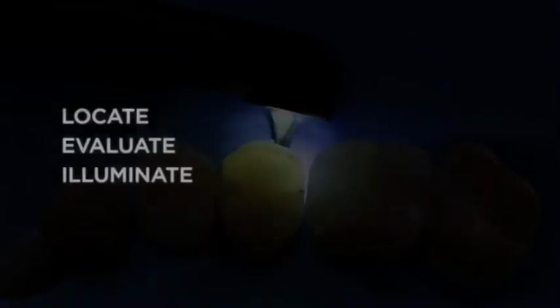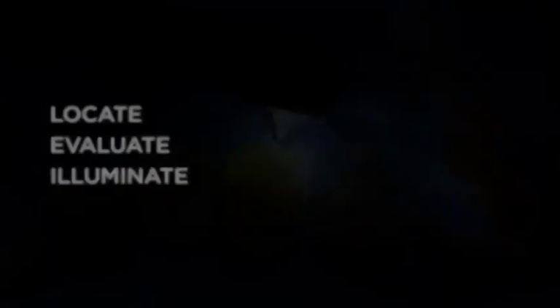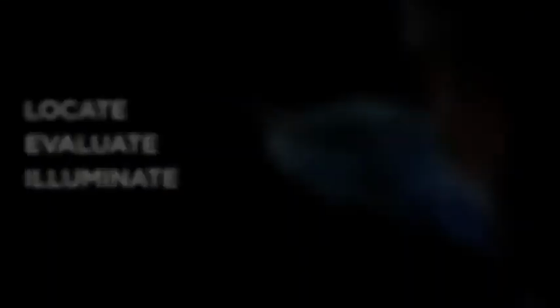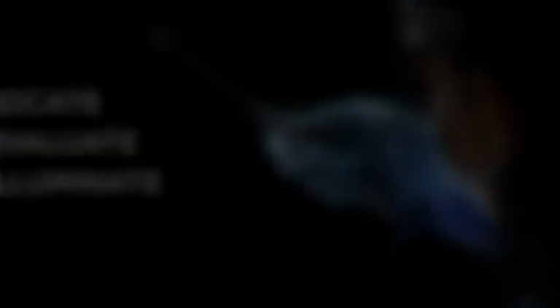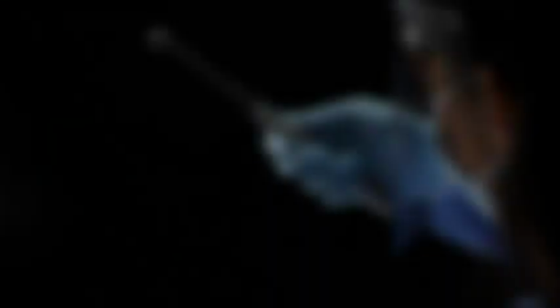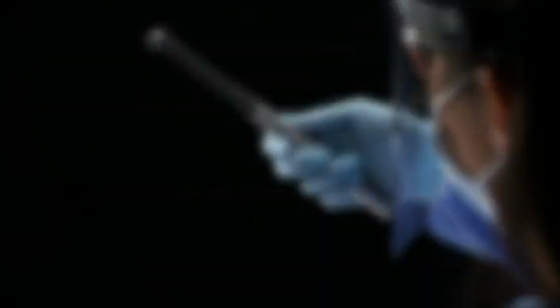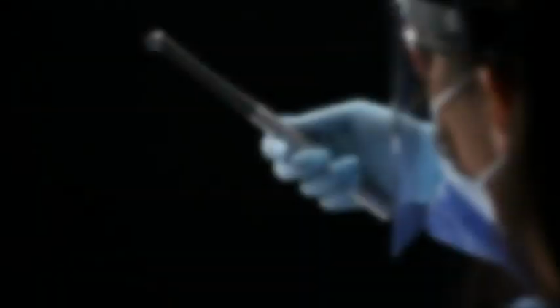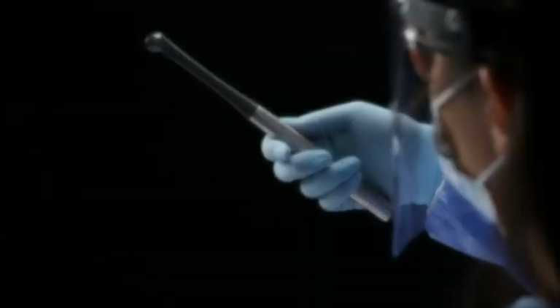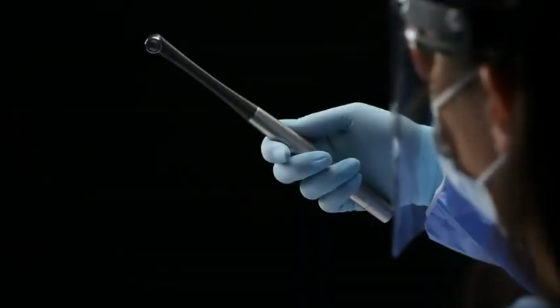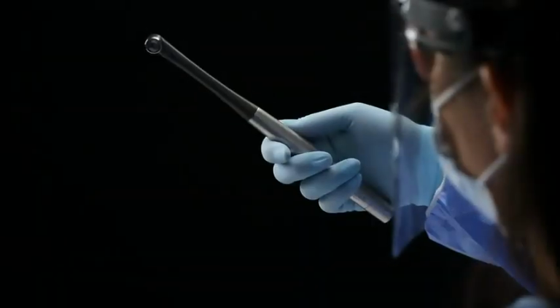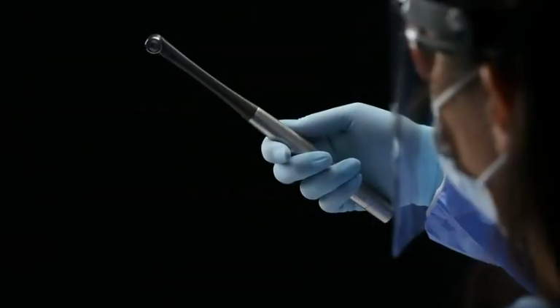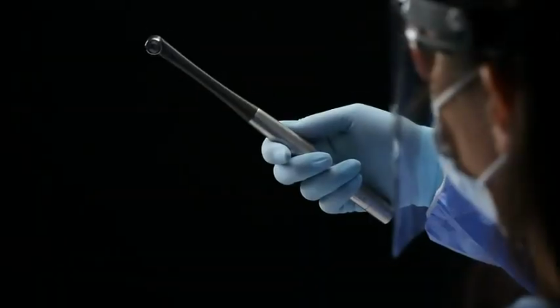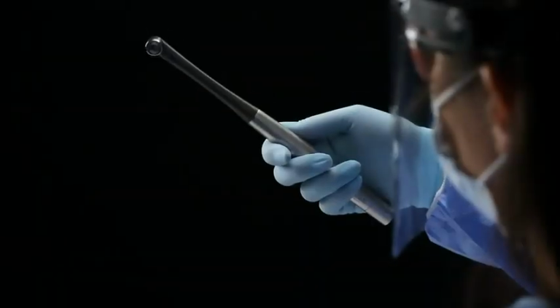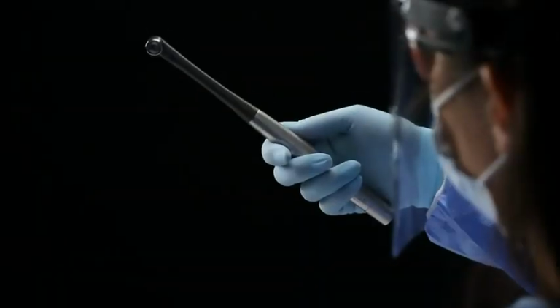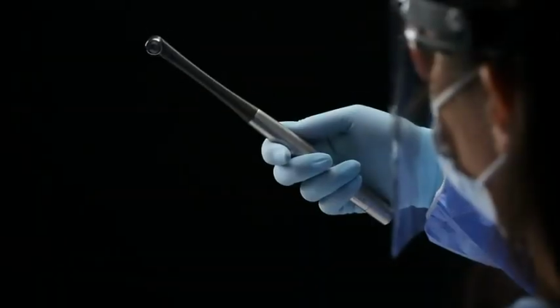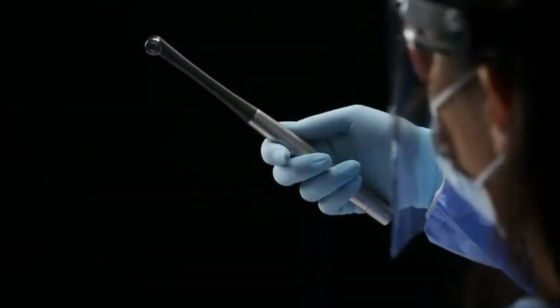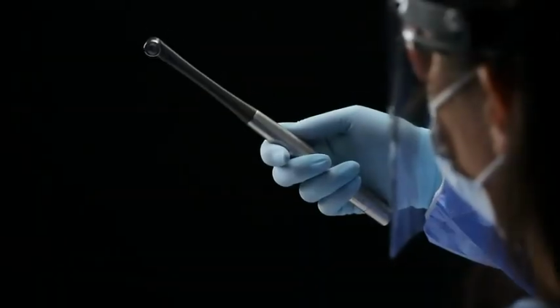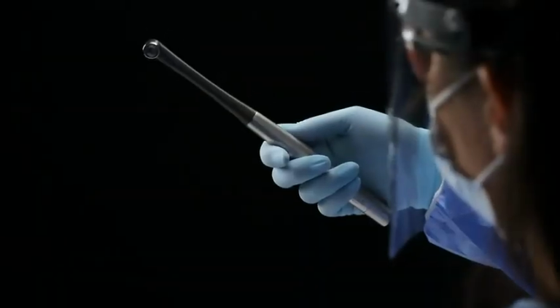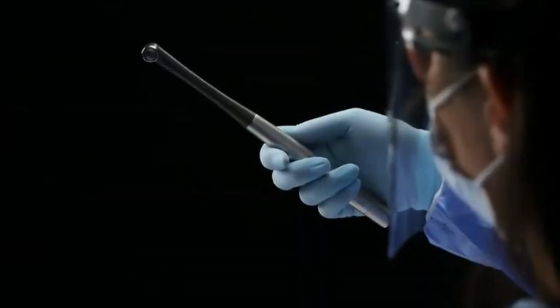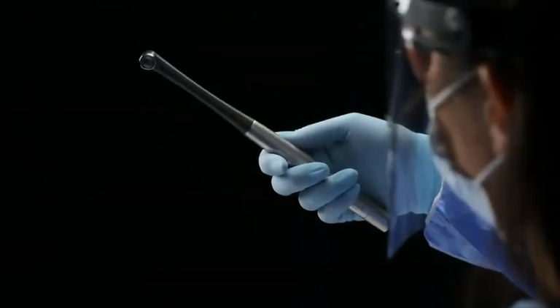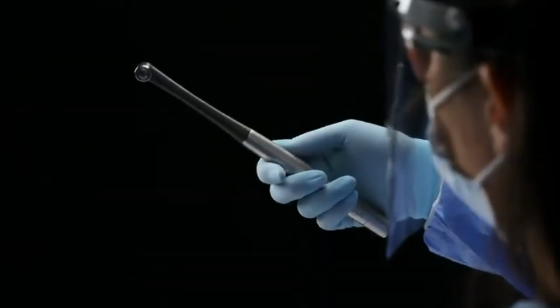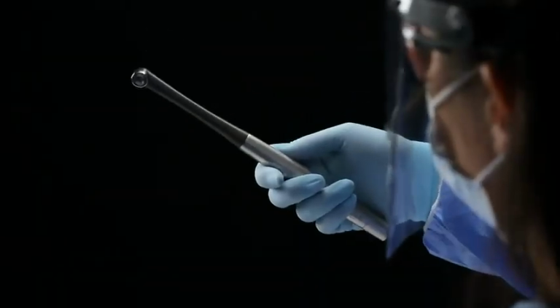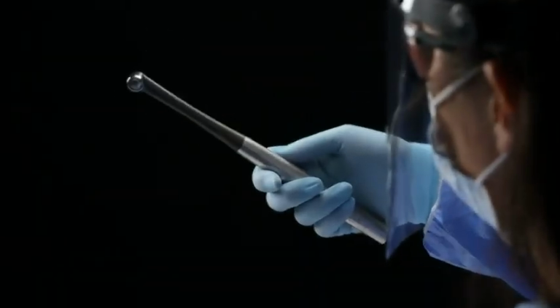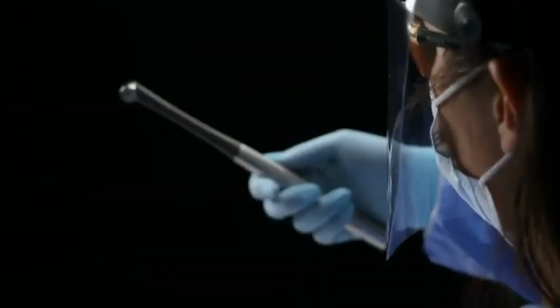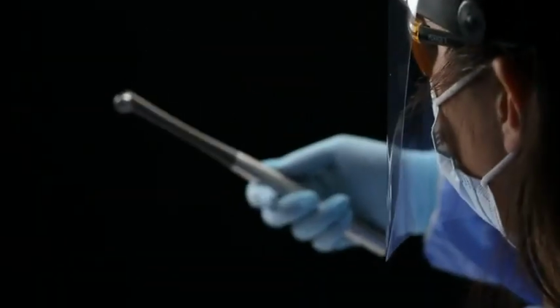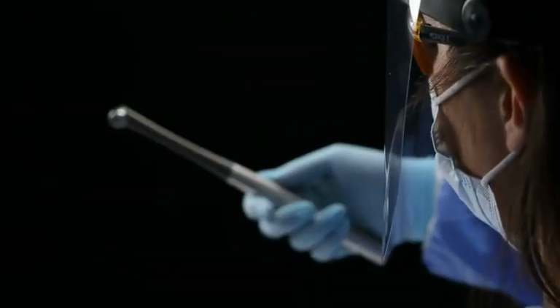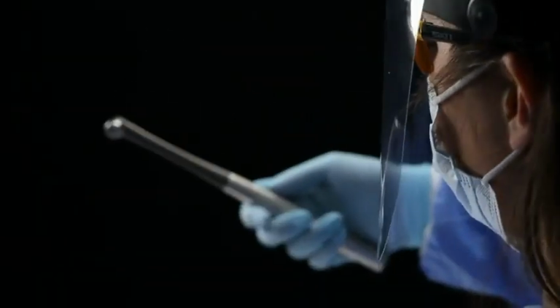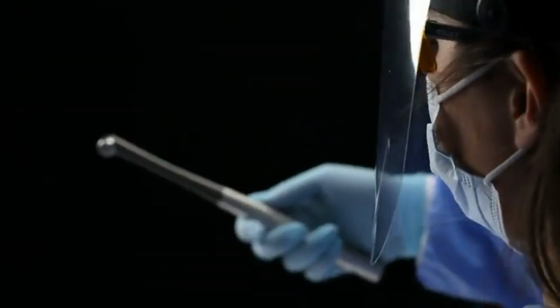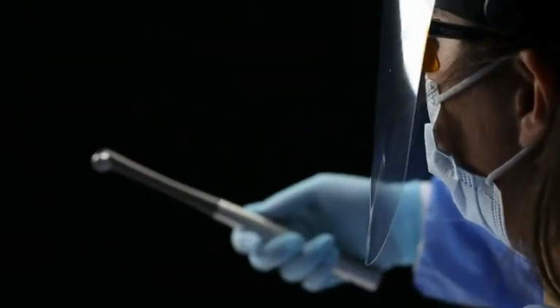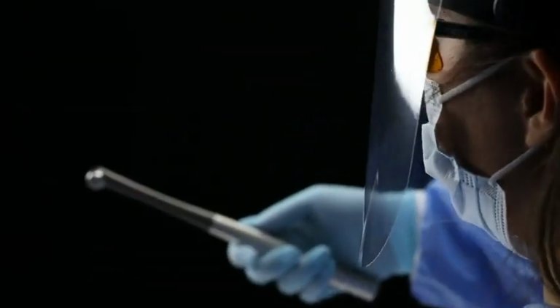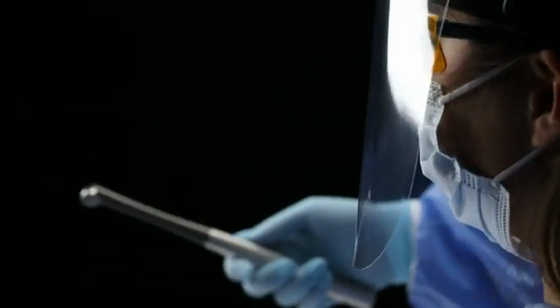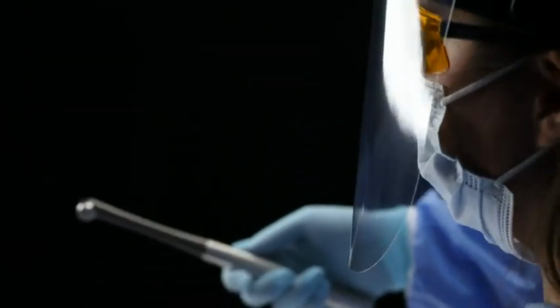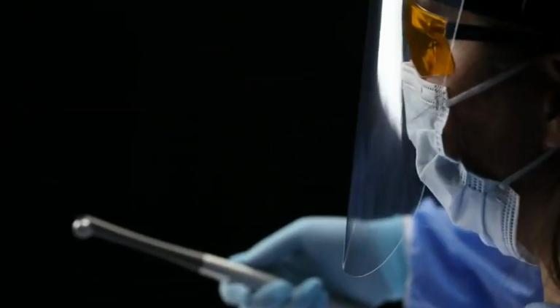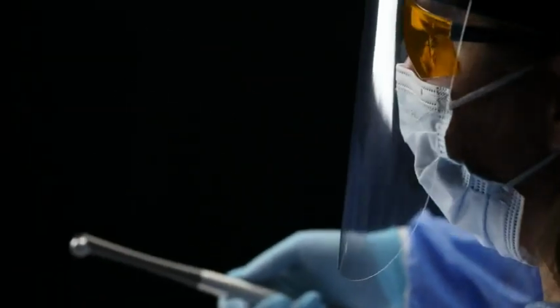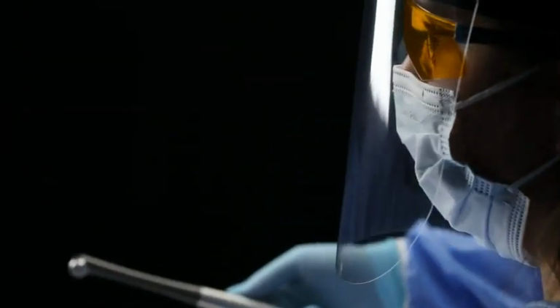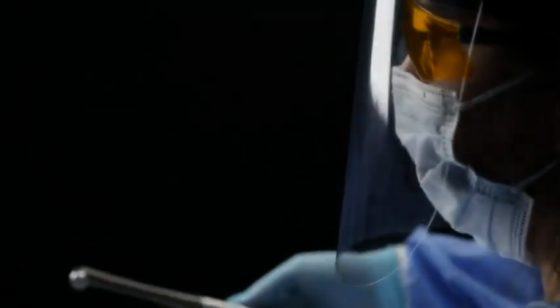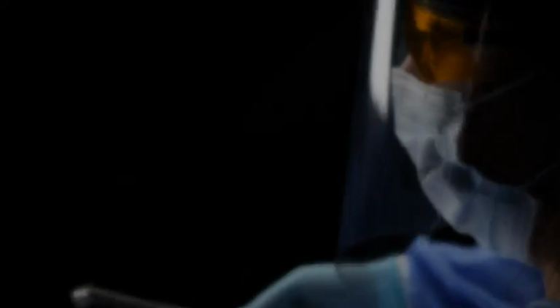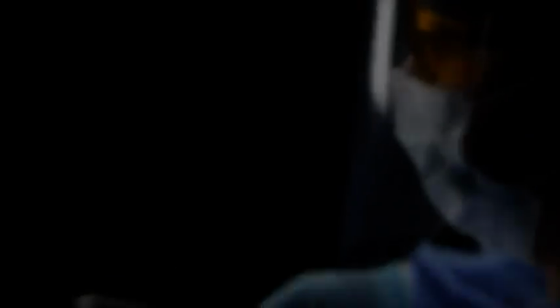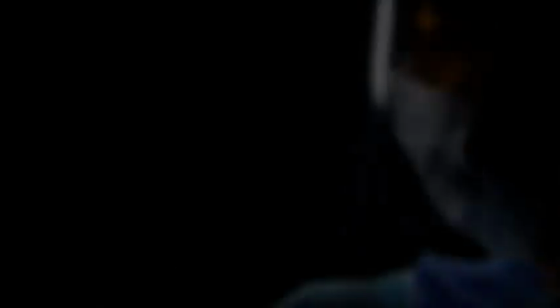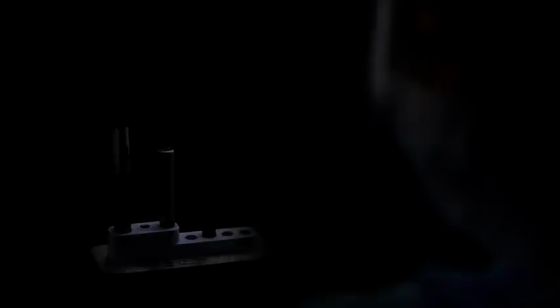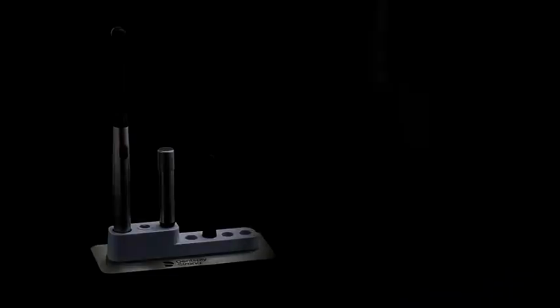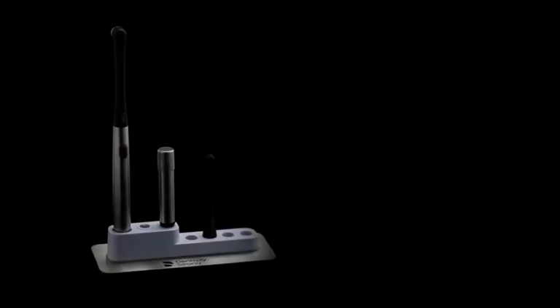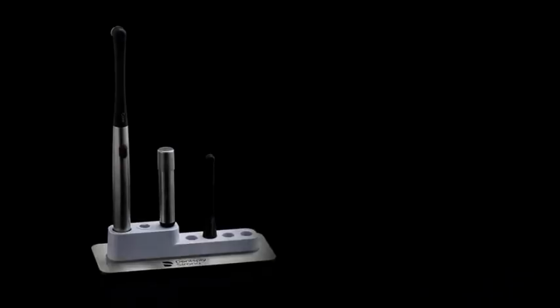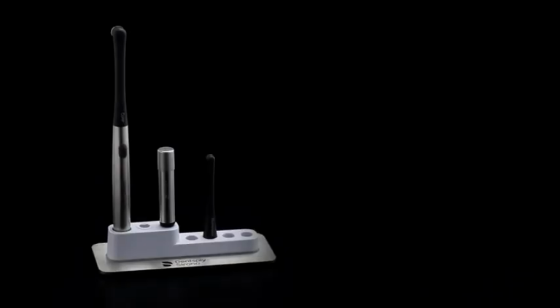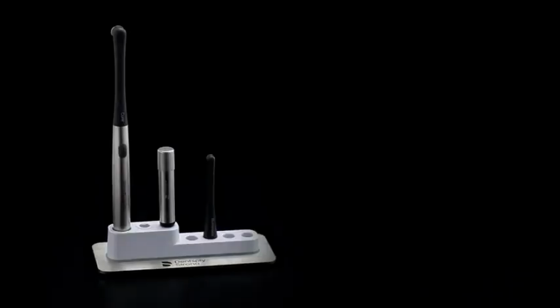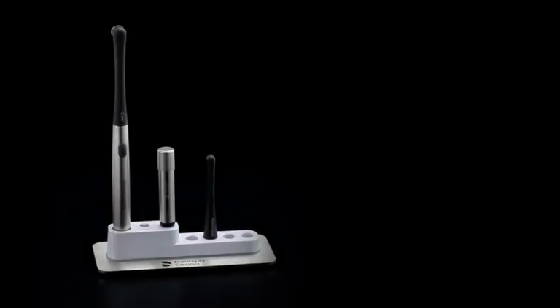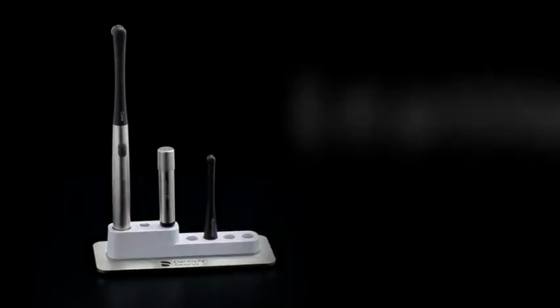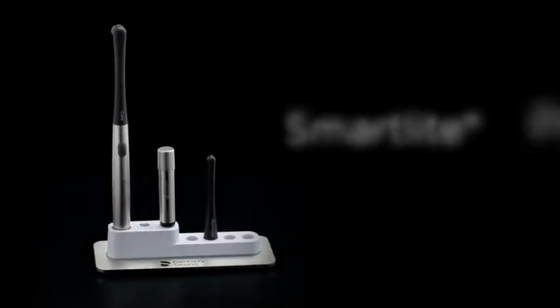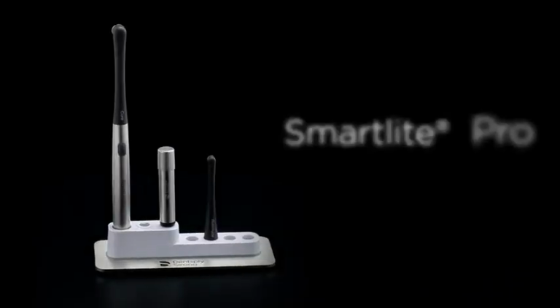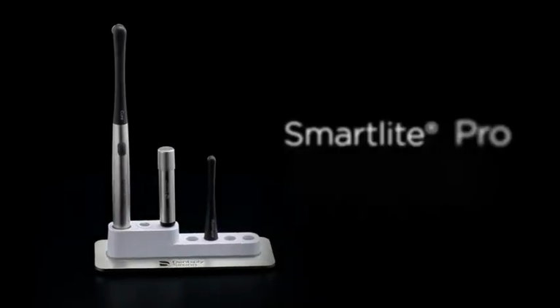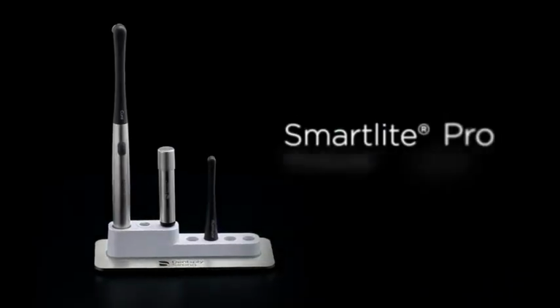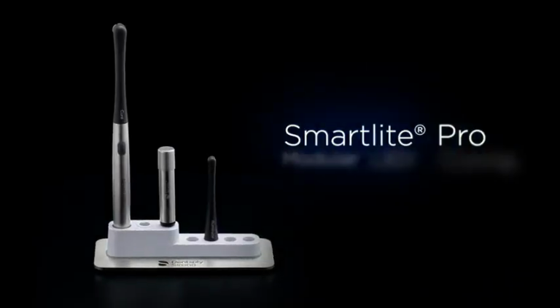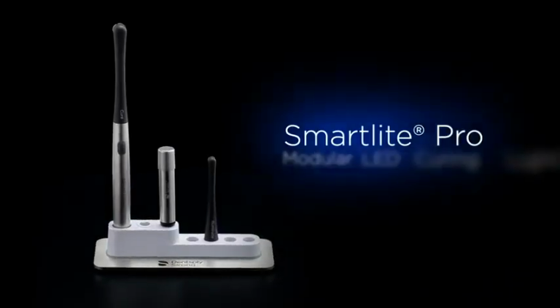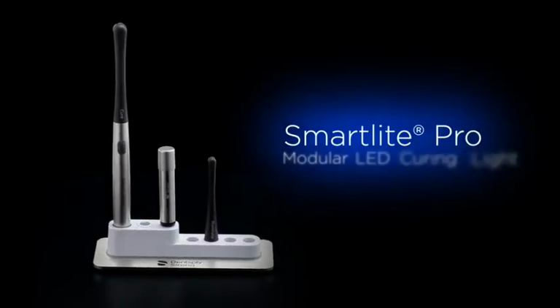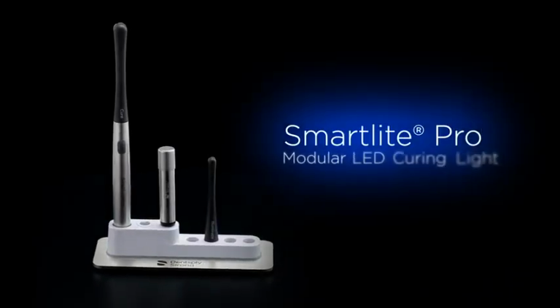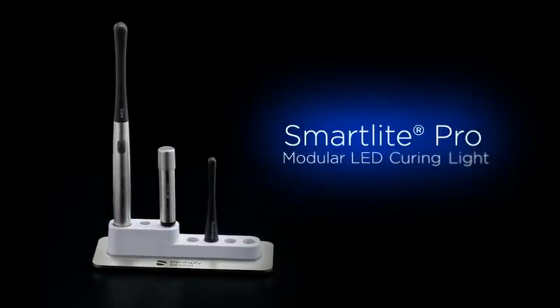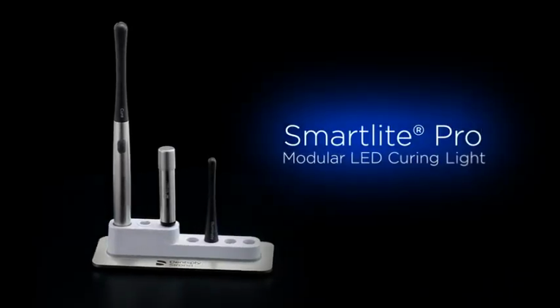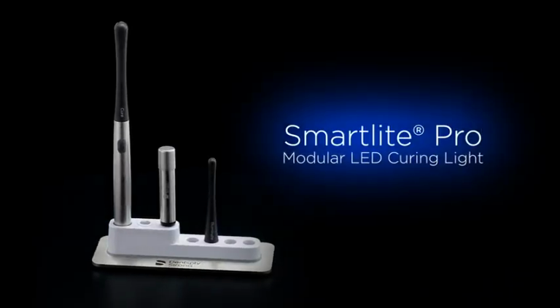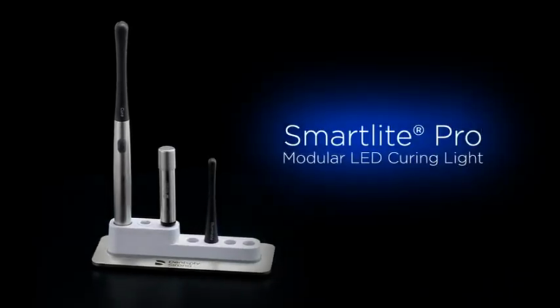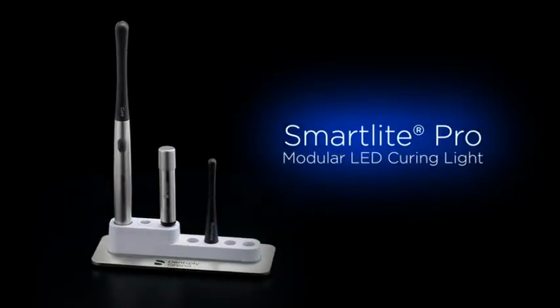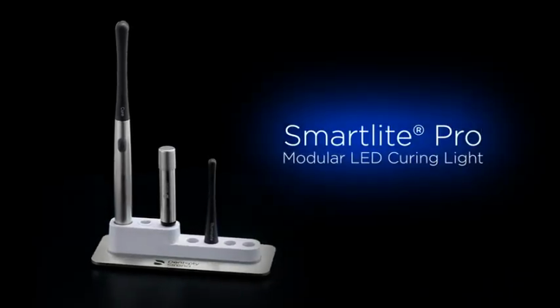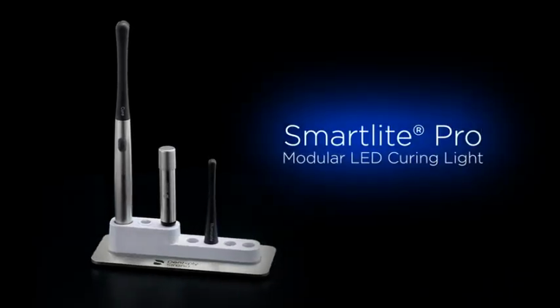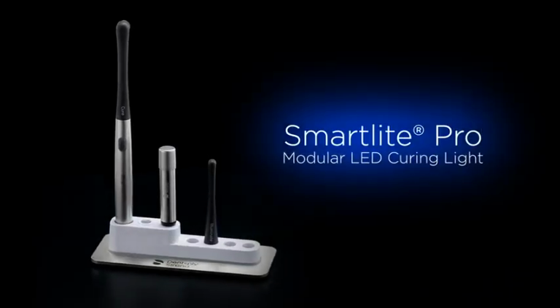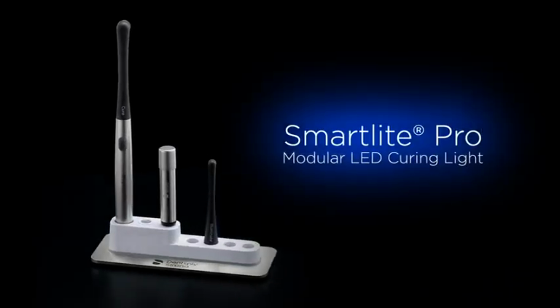Go beyond the ordinary with the modern modular choice in LED curing lights. SmartLight Pro by Dentsply Sirona.